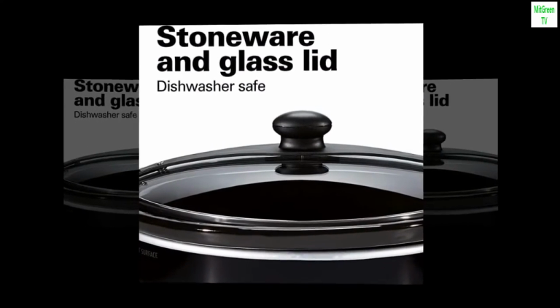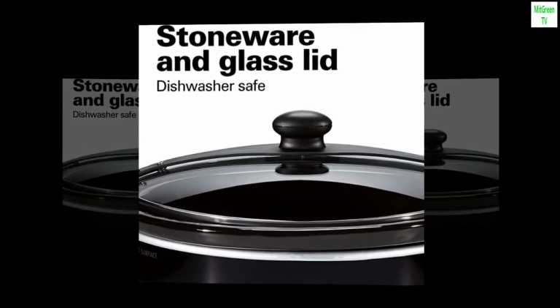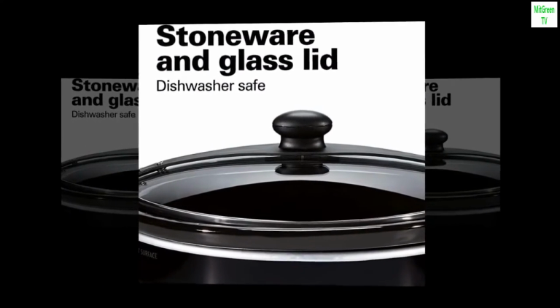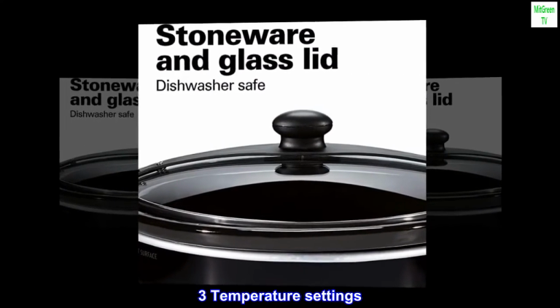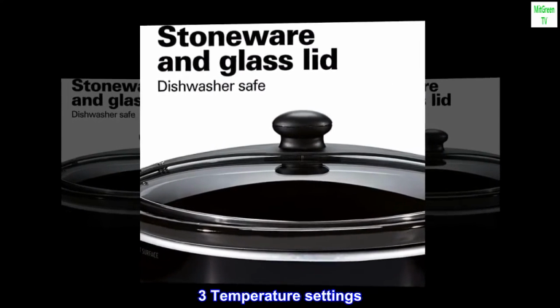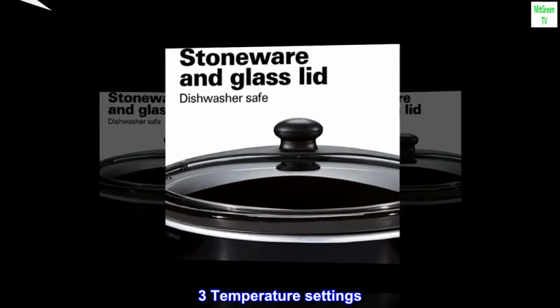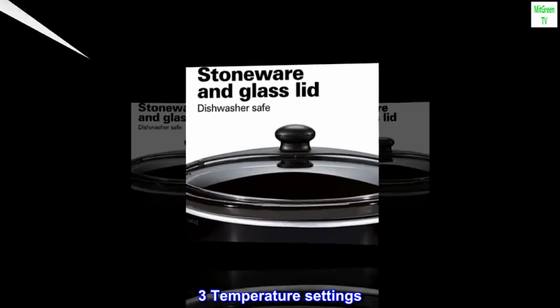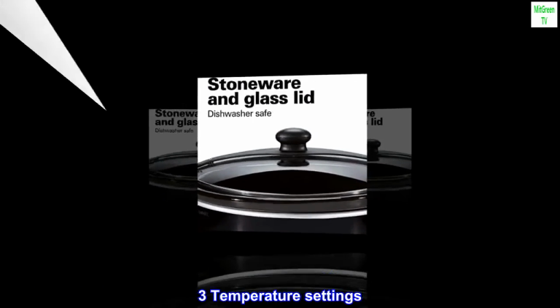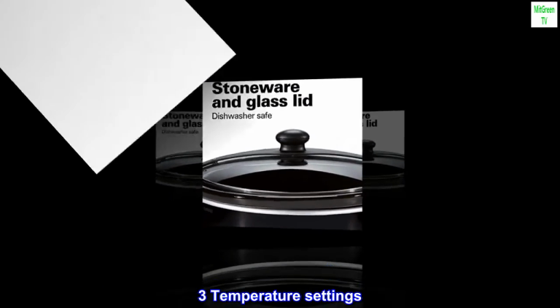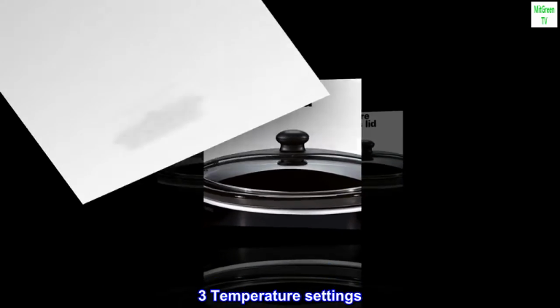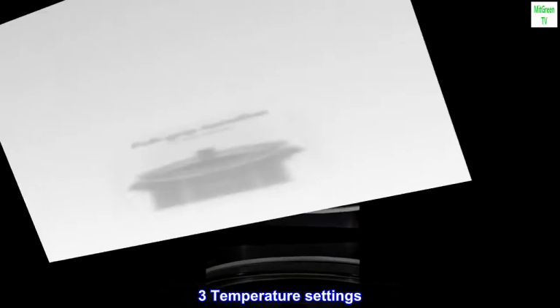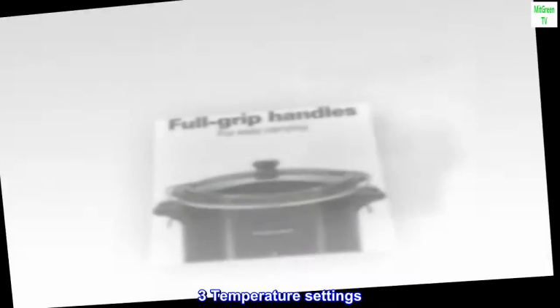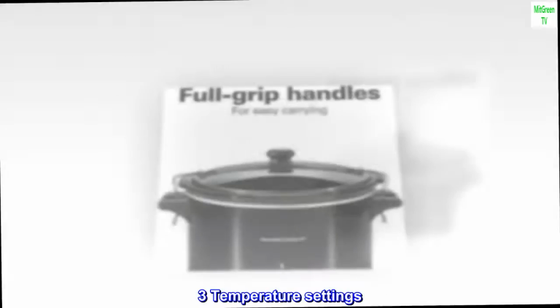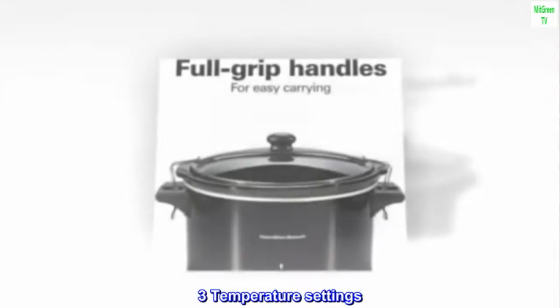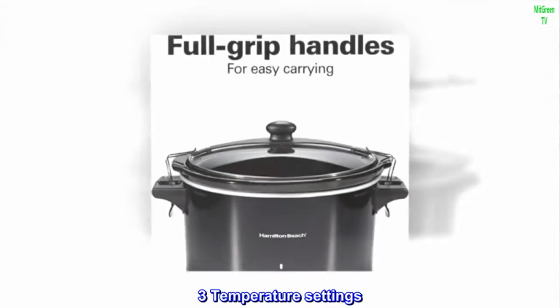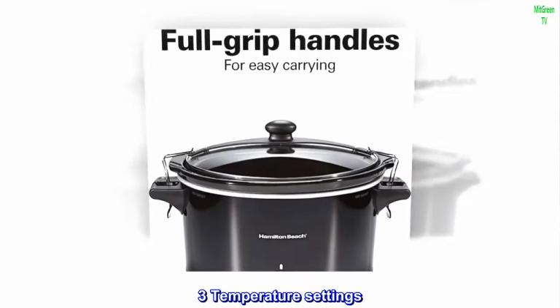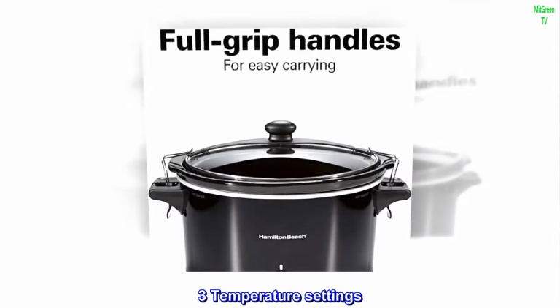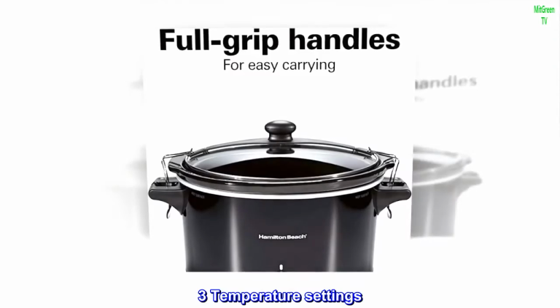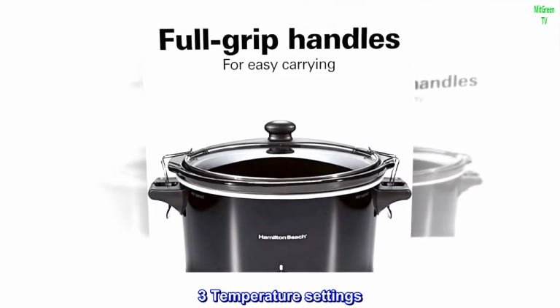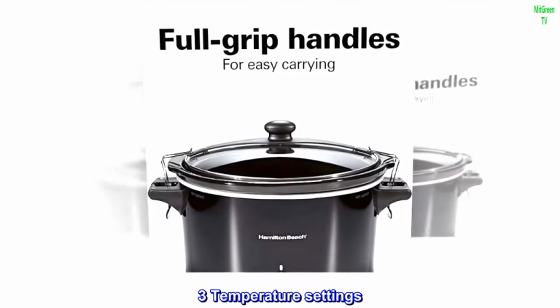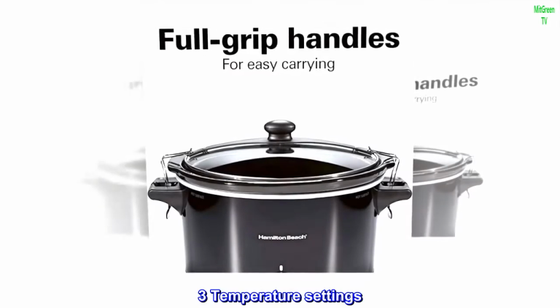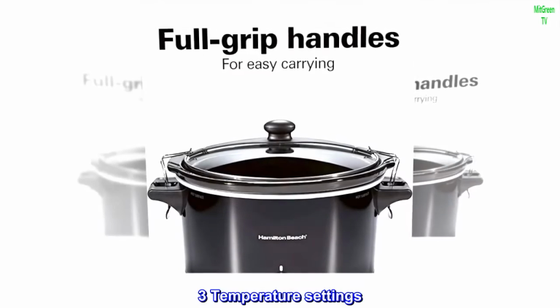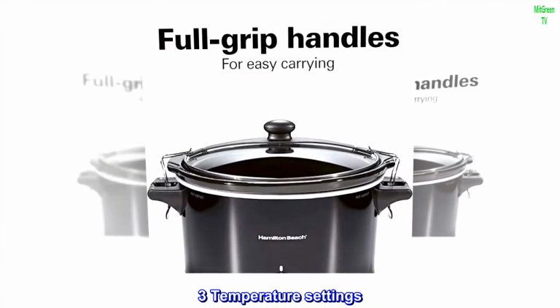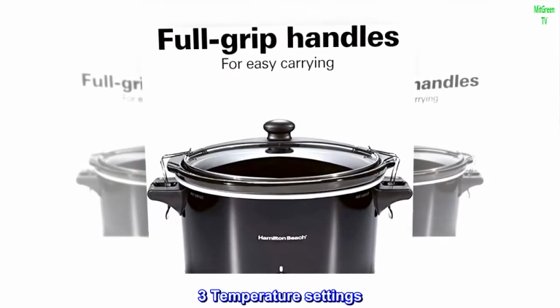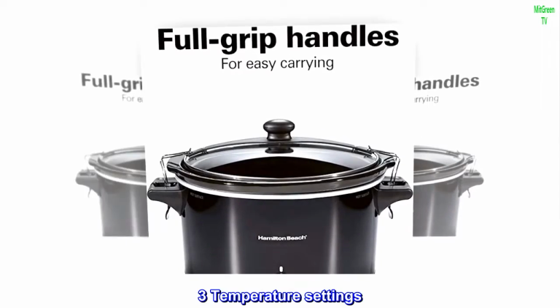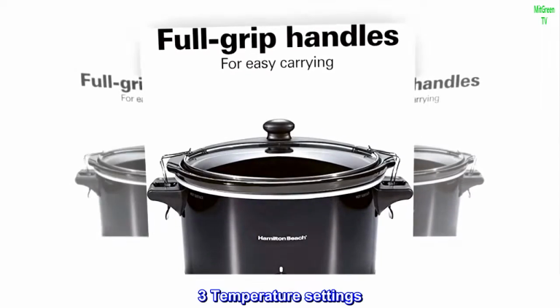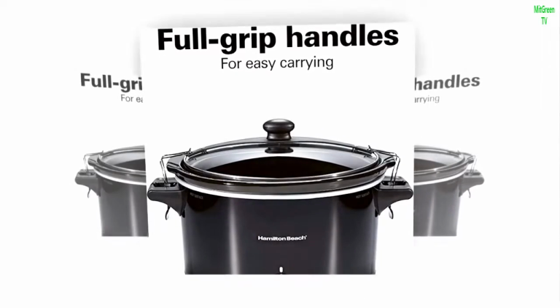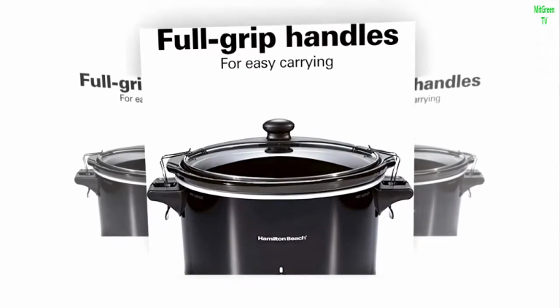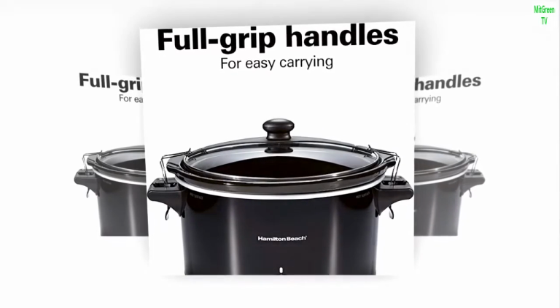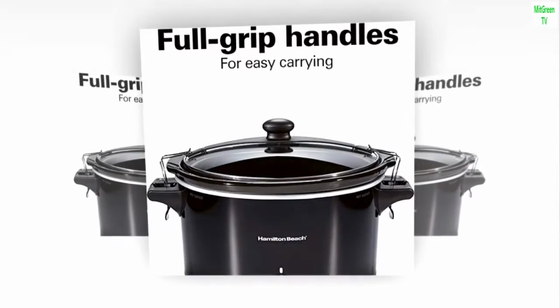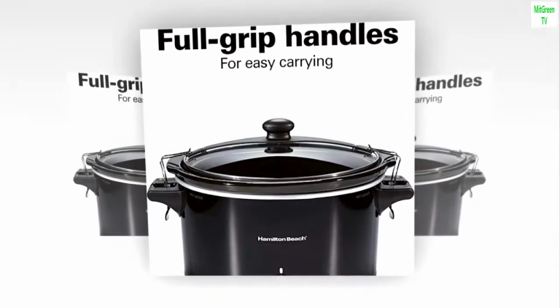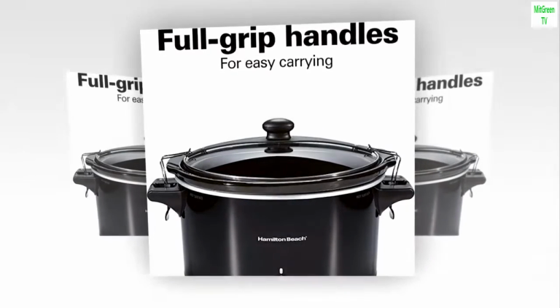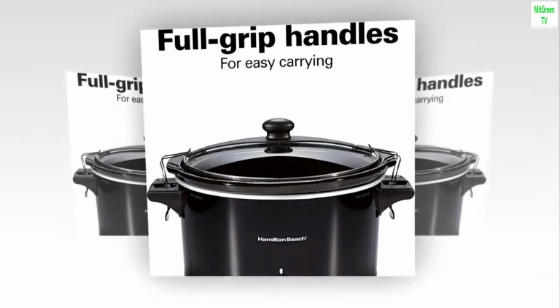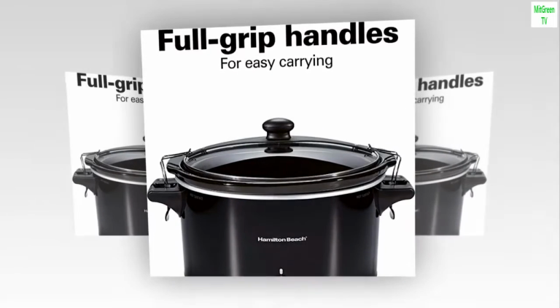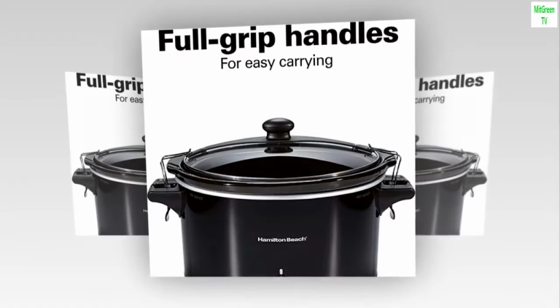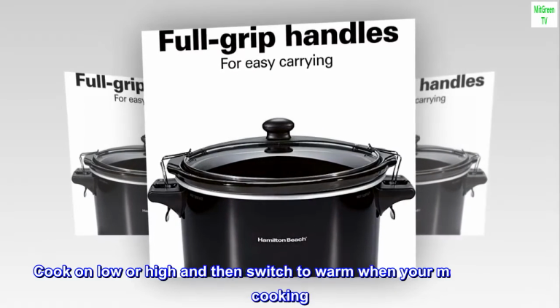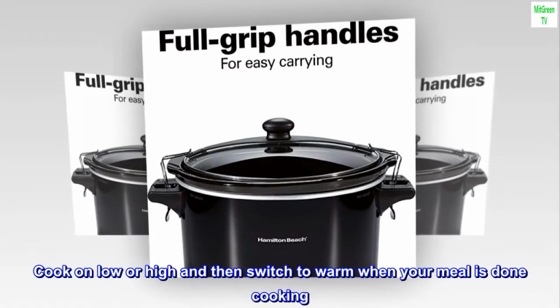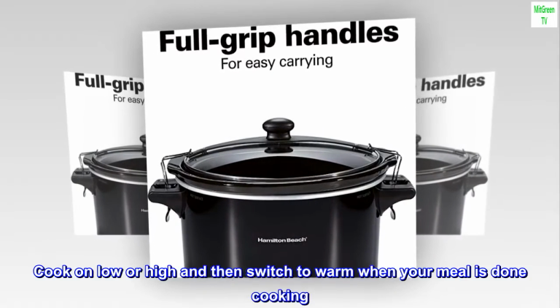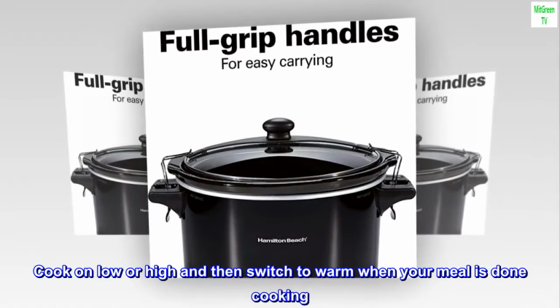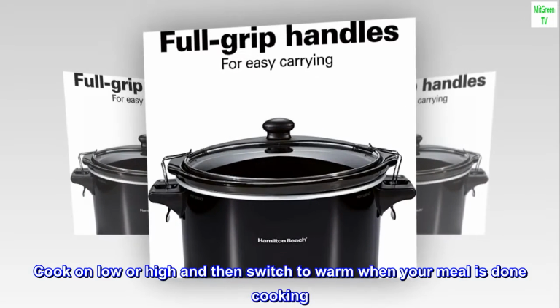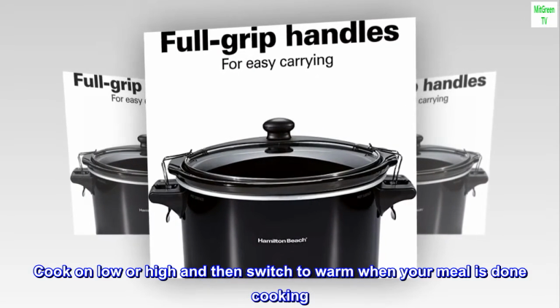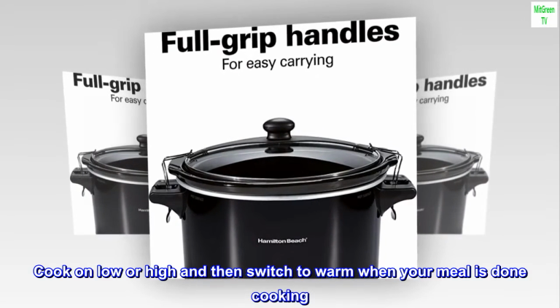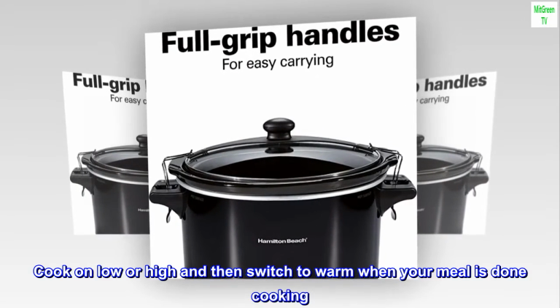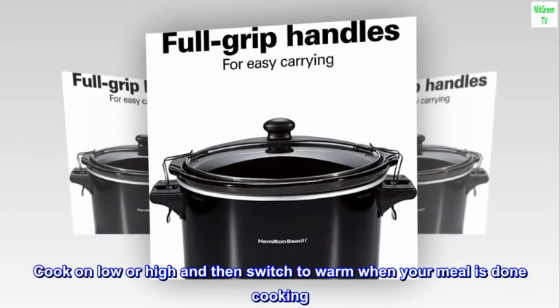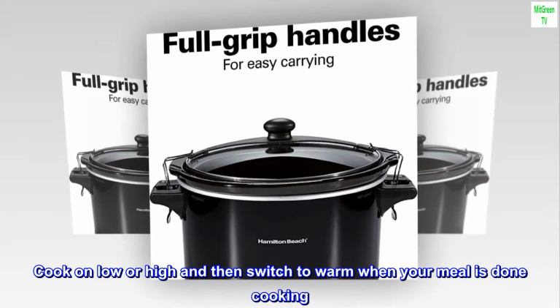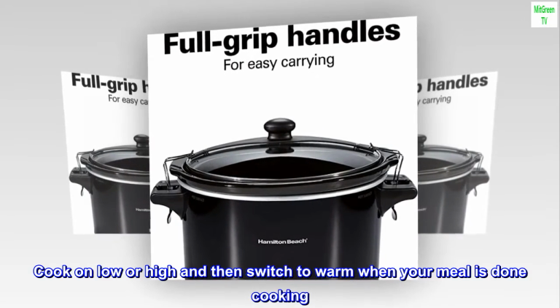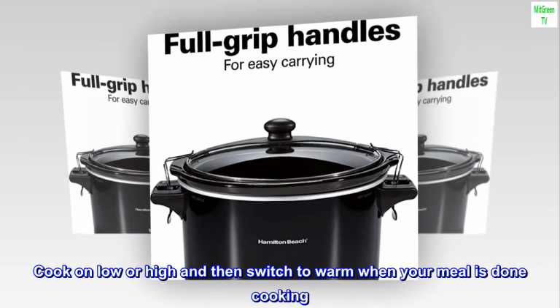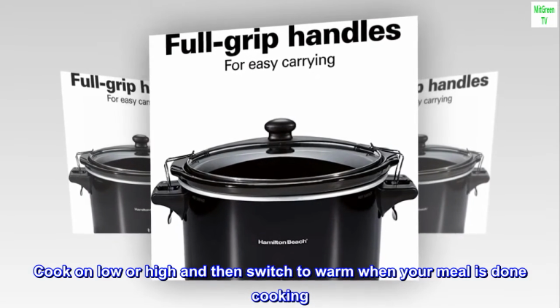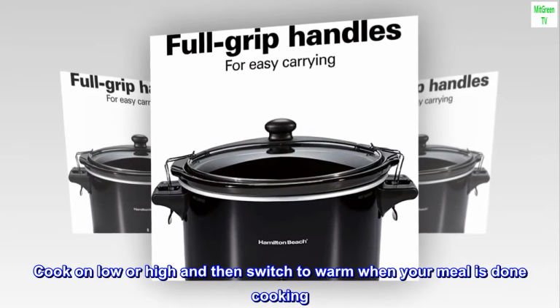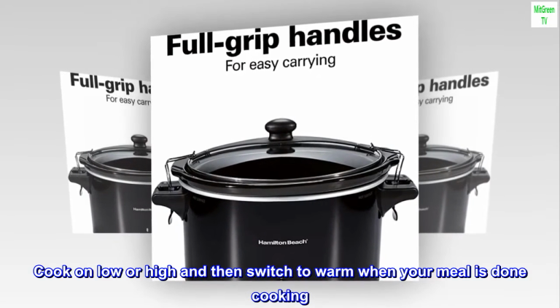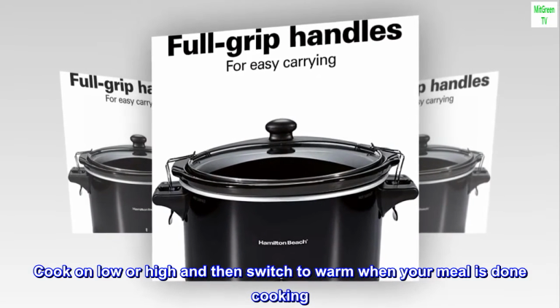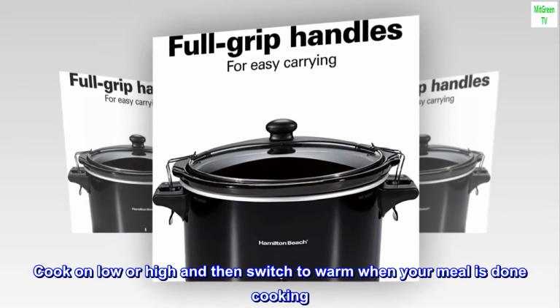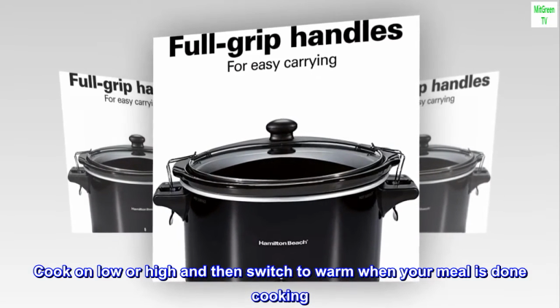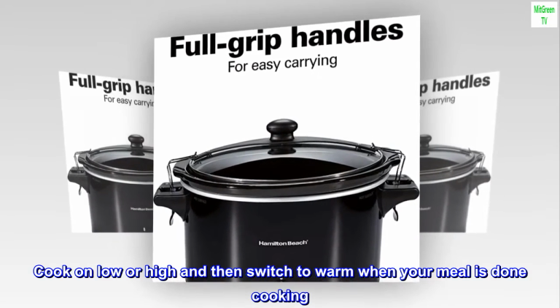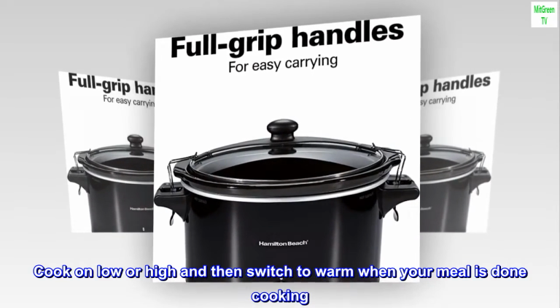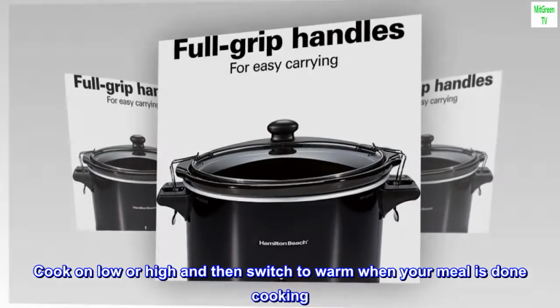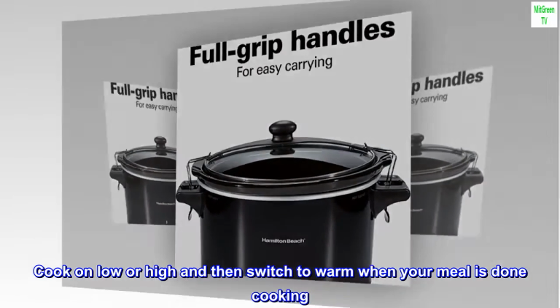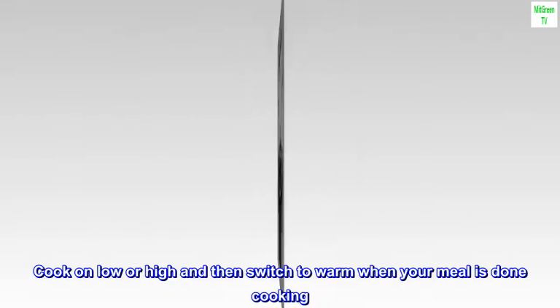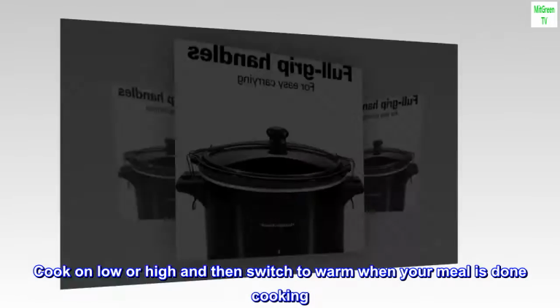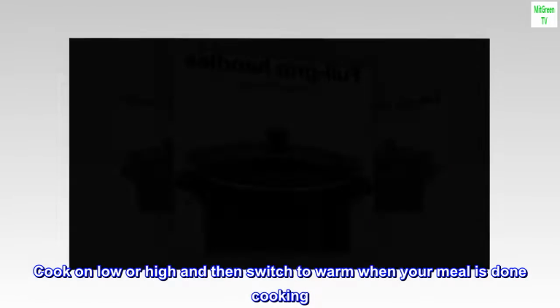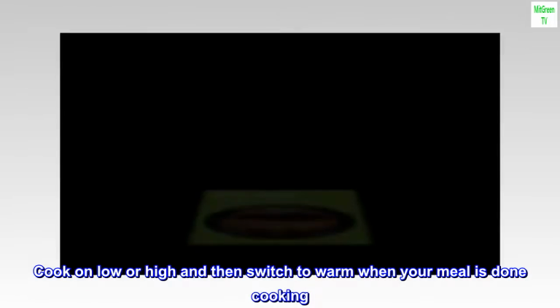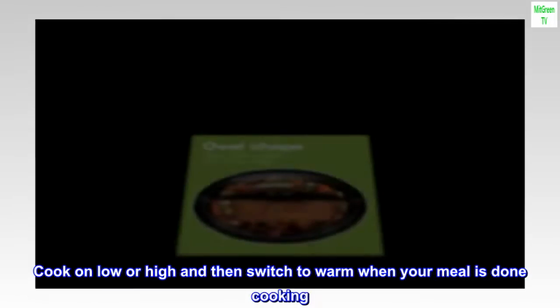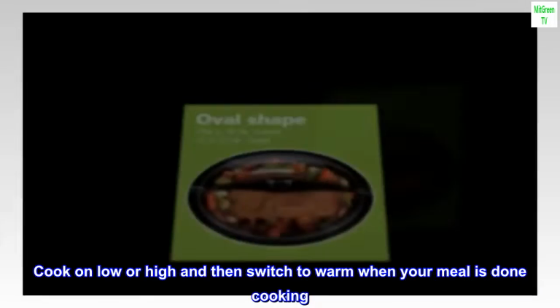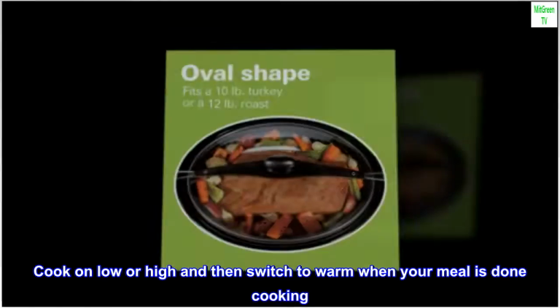3-Temperature Settings: Cook on low or high and then switch to warm when your meal is done cooking.